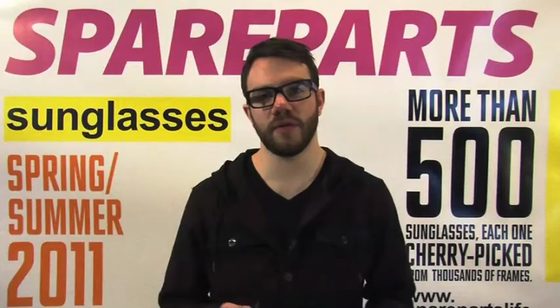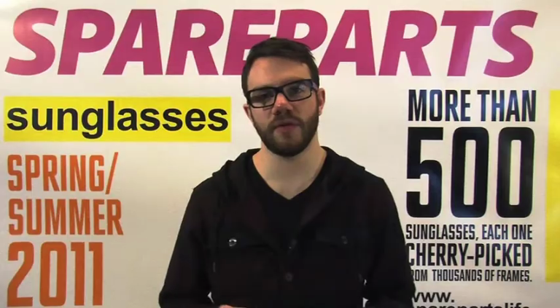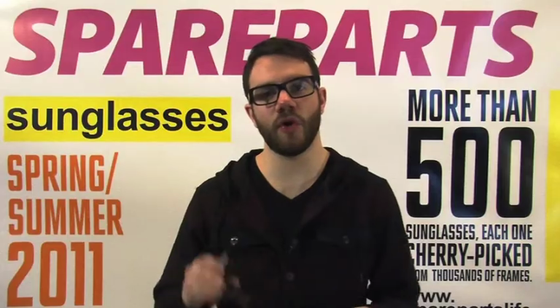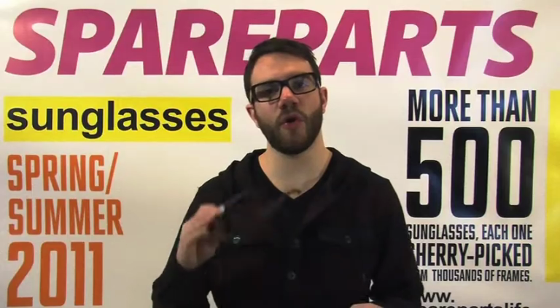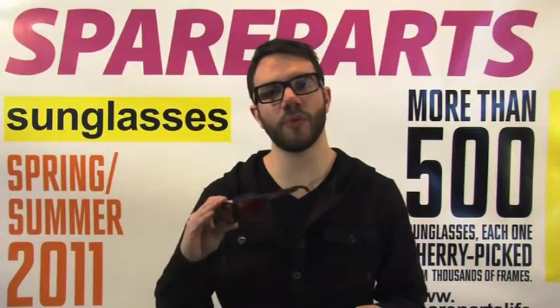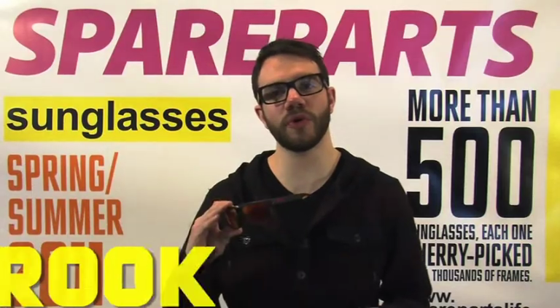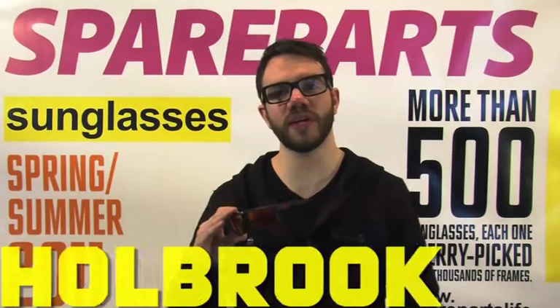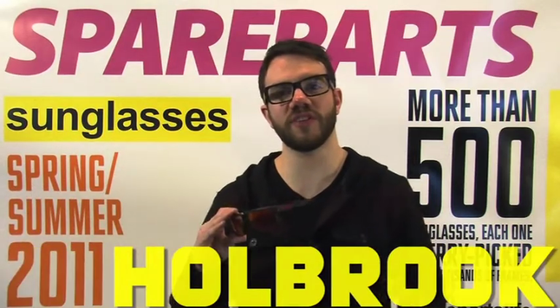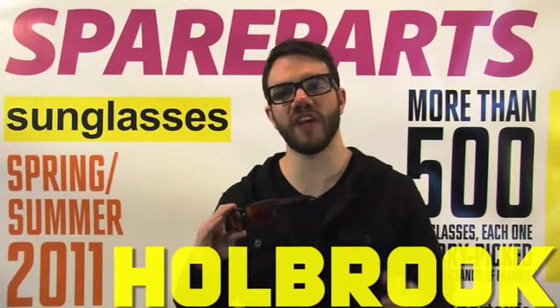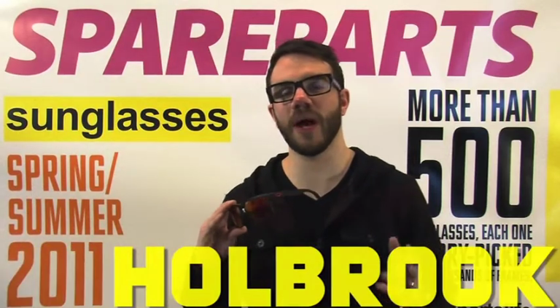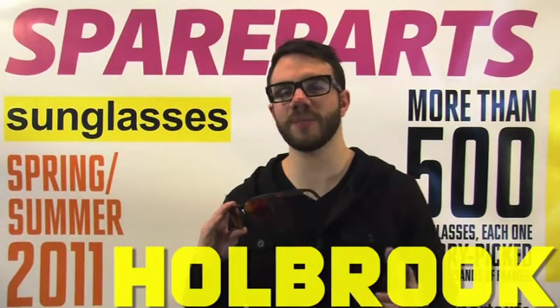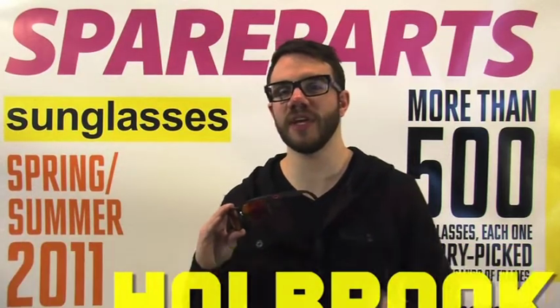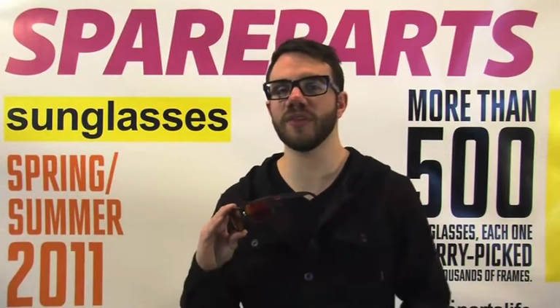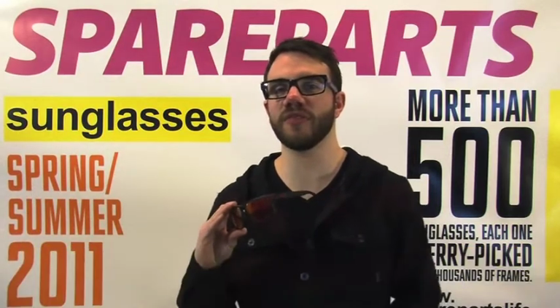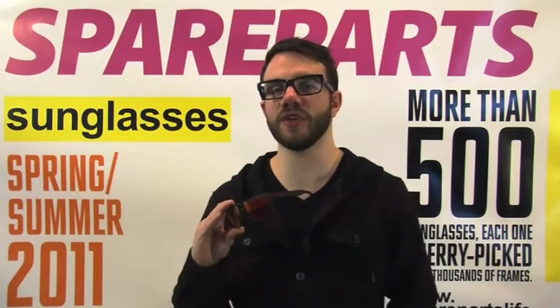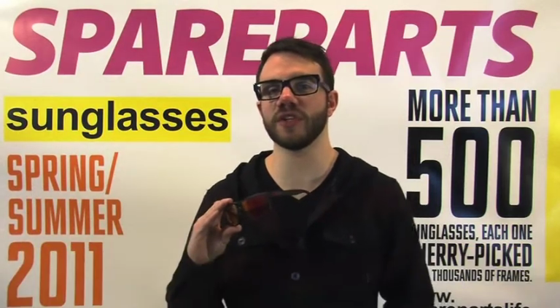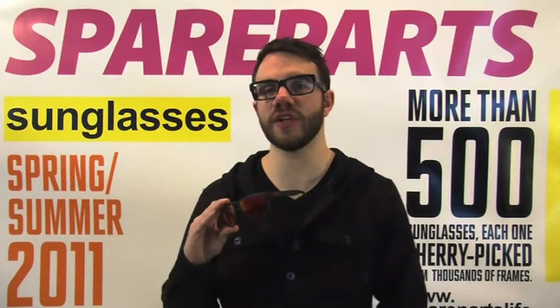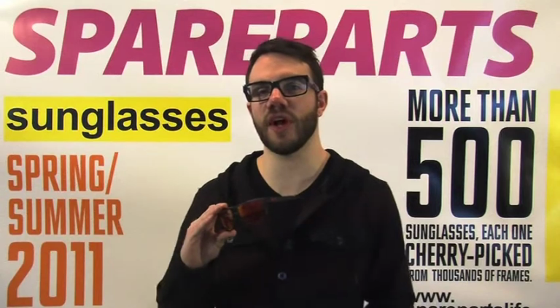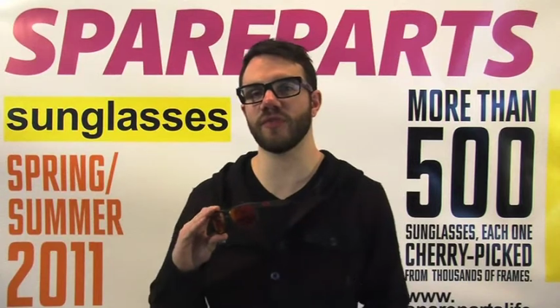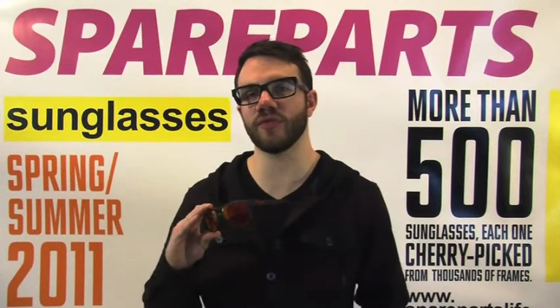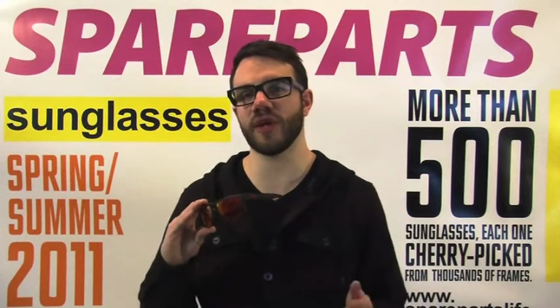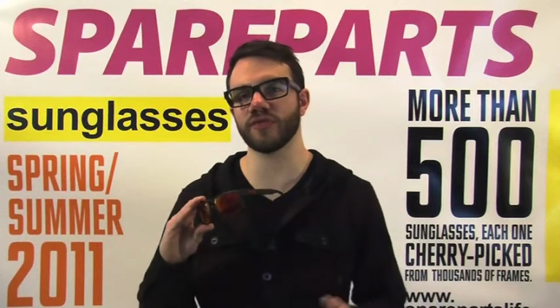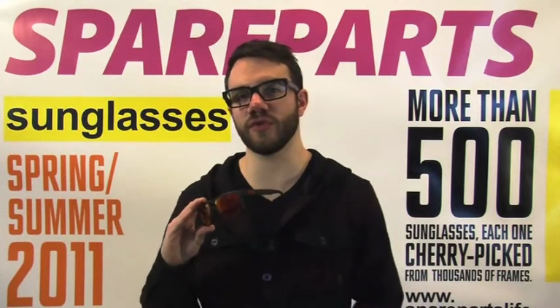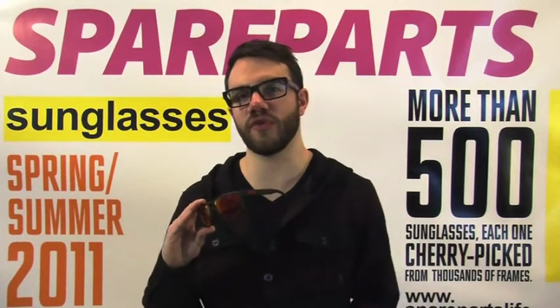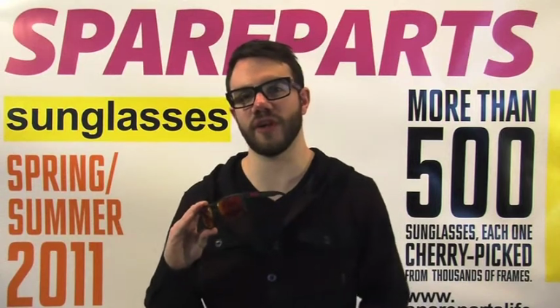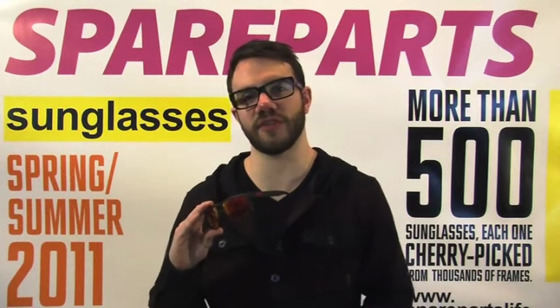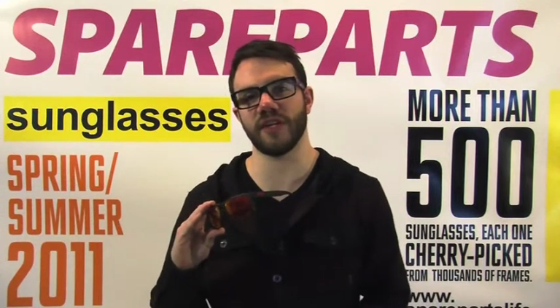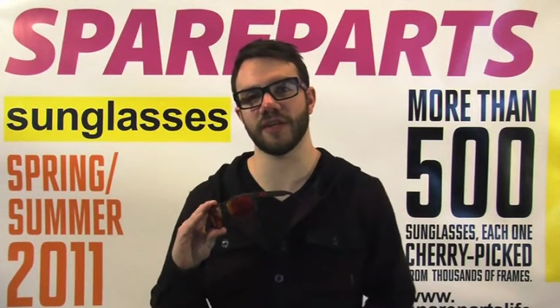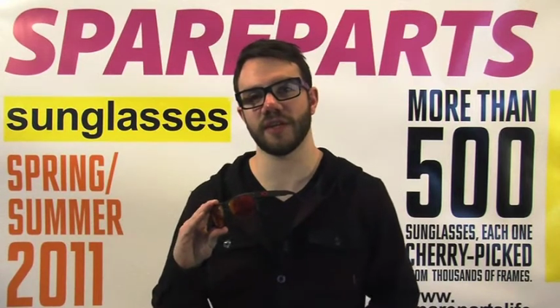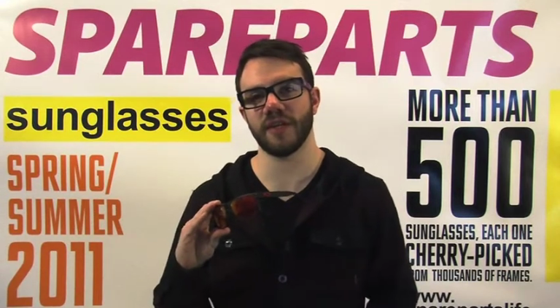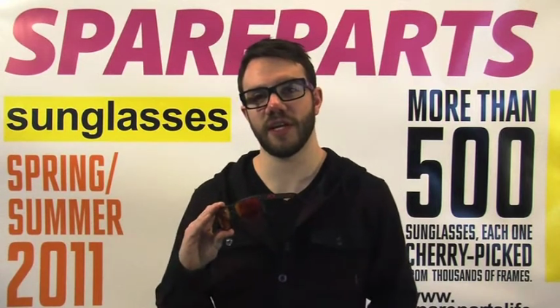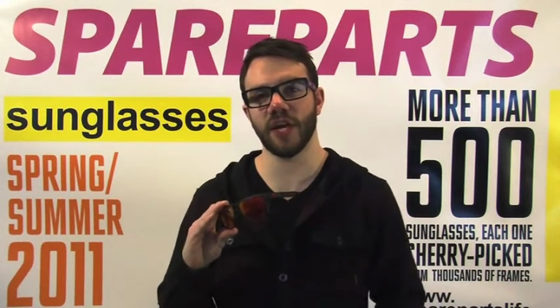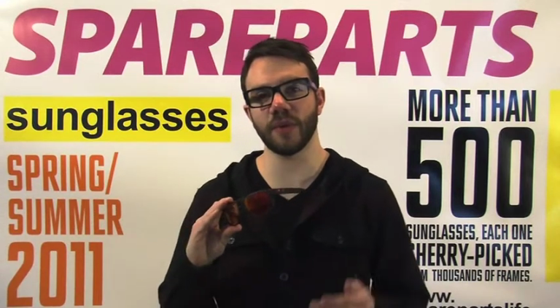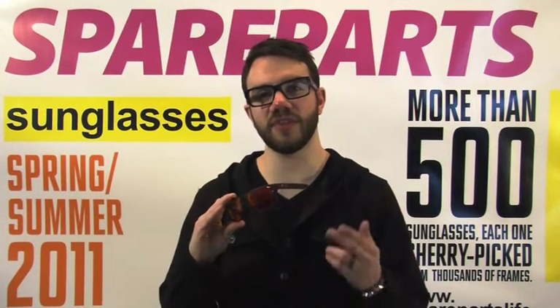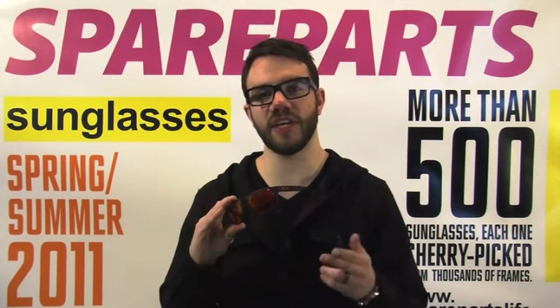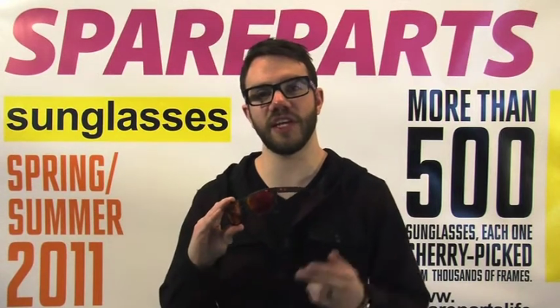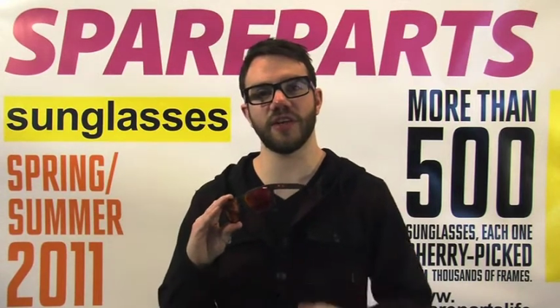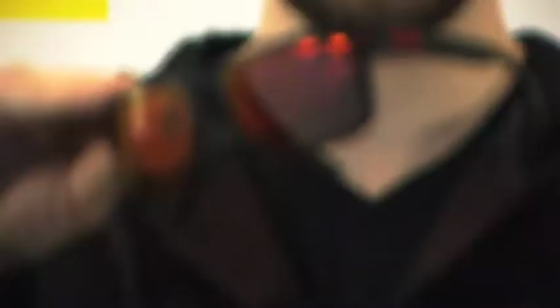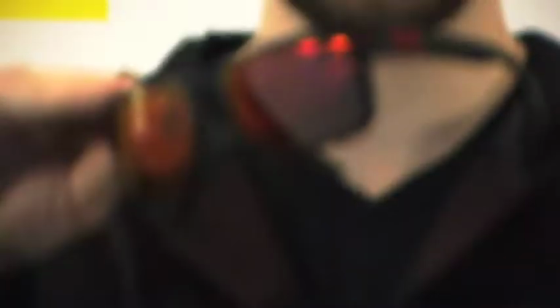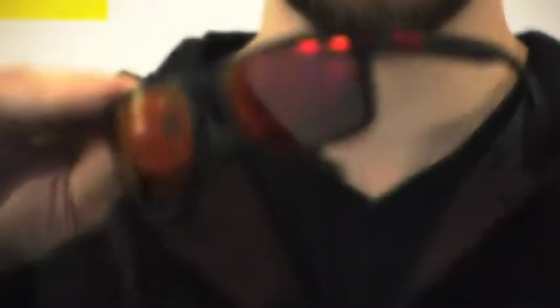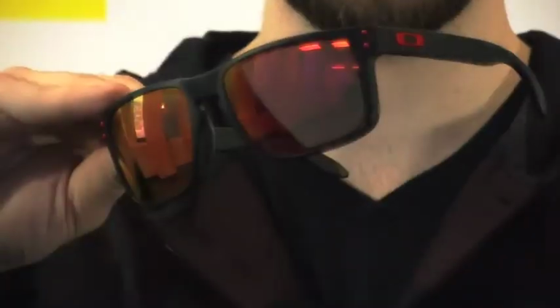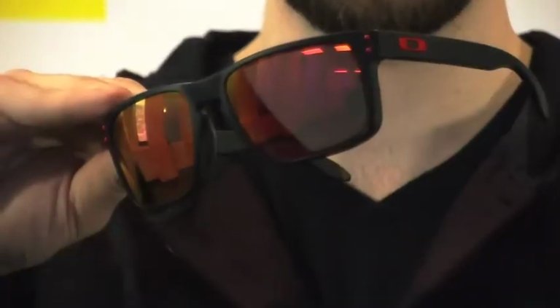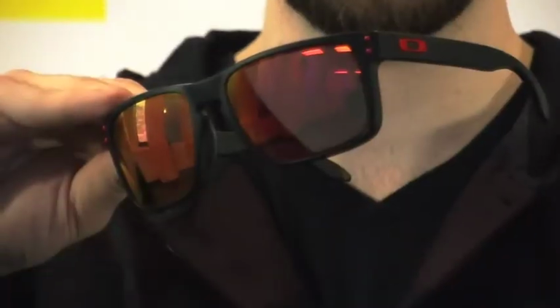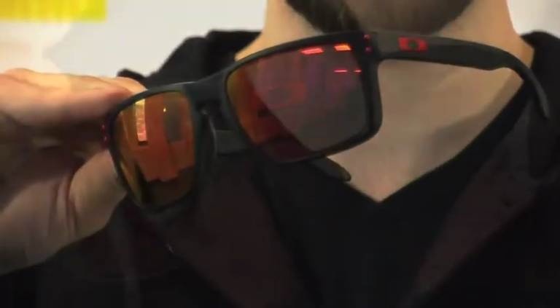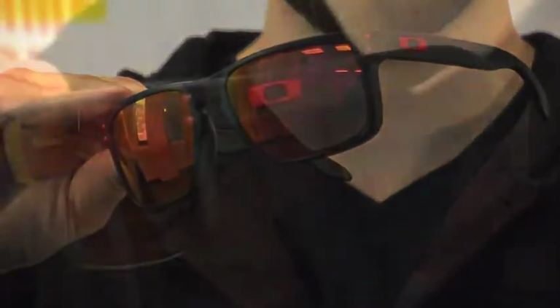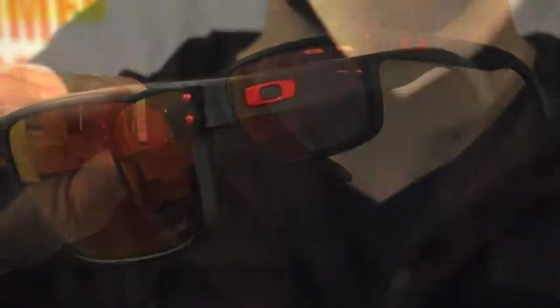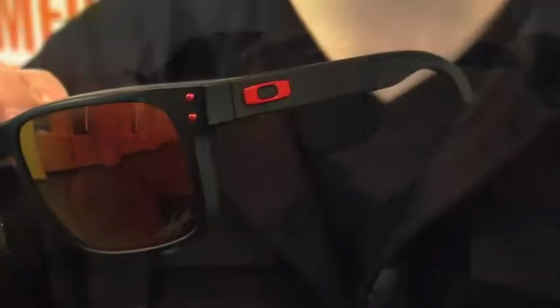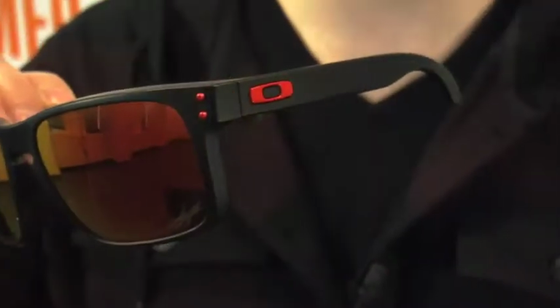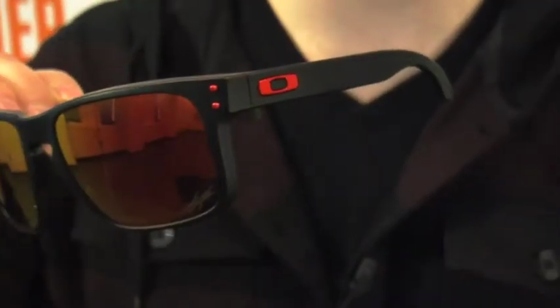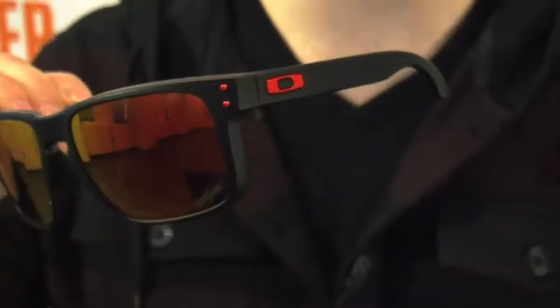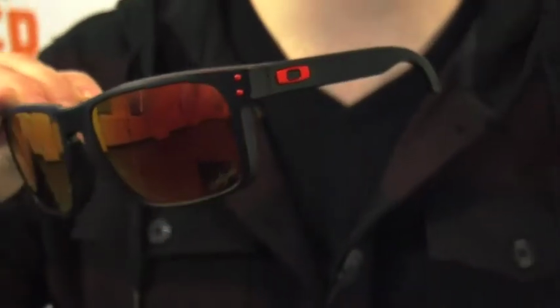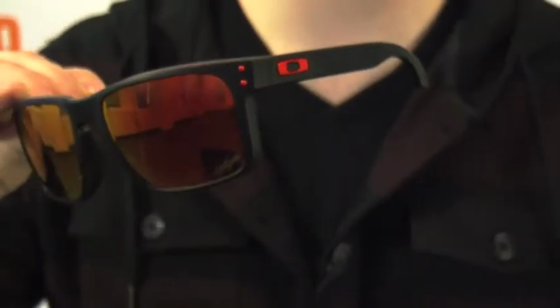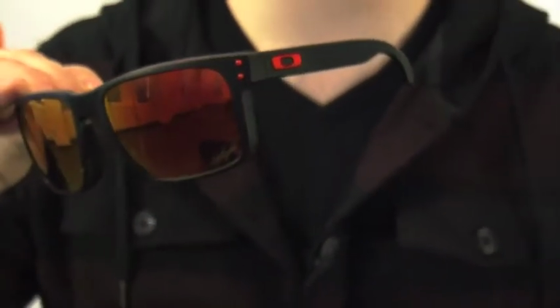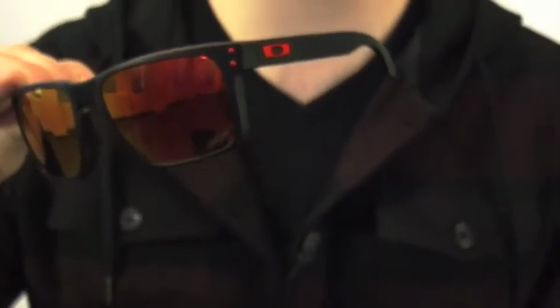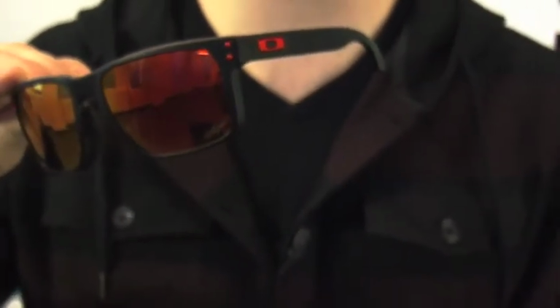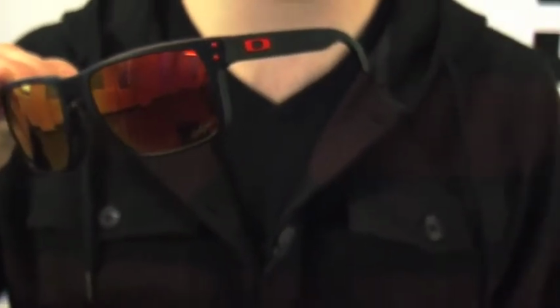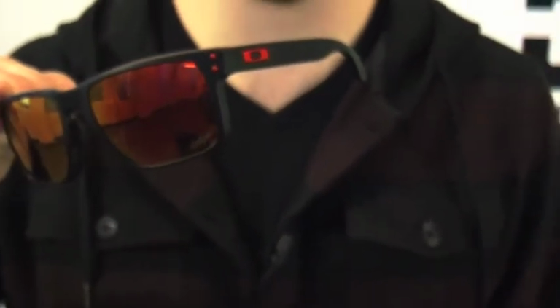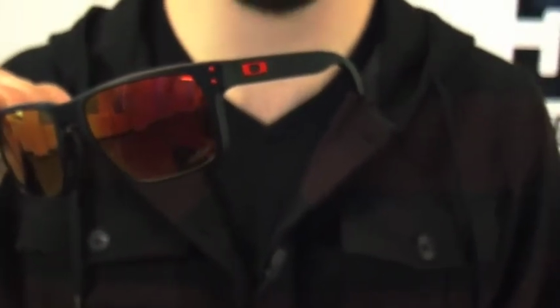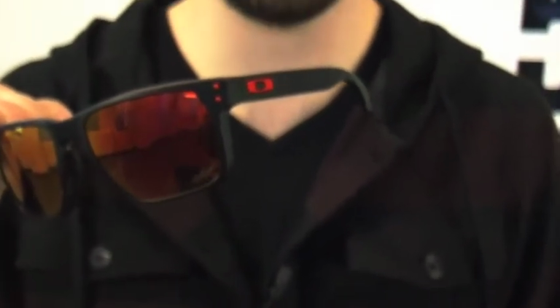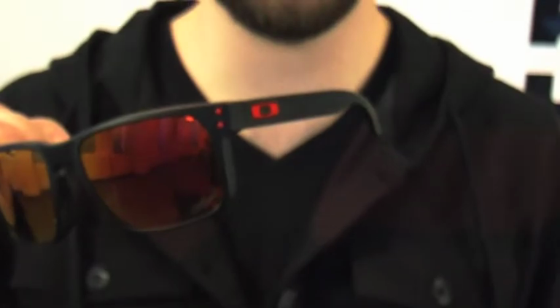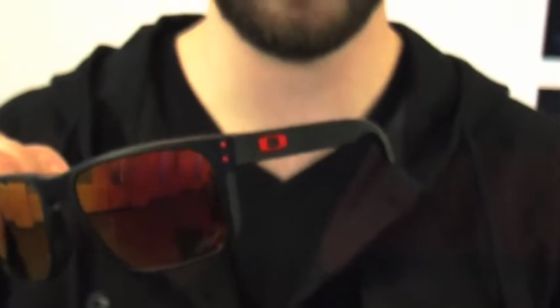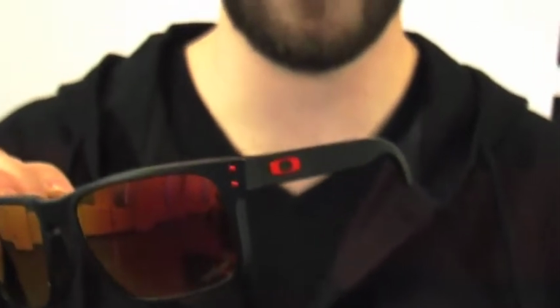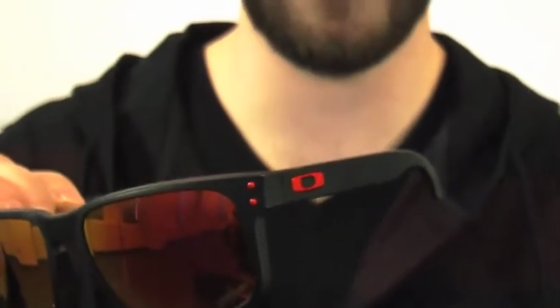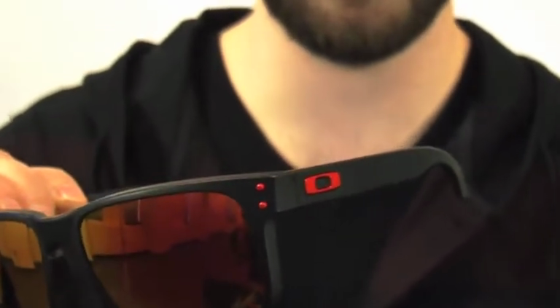The Holbrook is the updated version of the retro frog skin. Here we see it in a Ducati limited edition release with a Ruby Iridium lens.